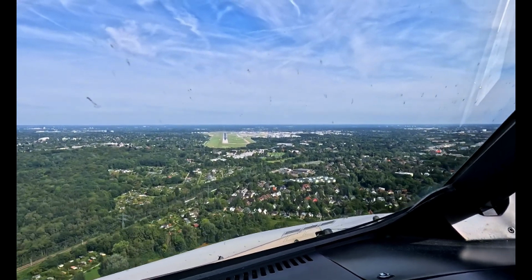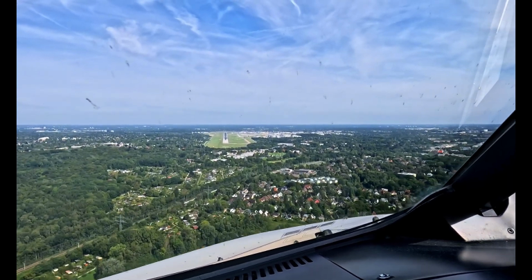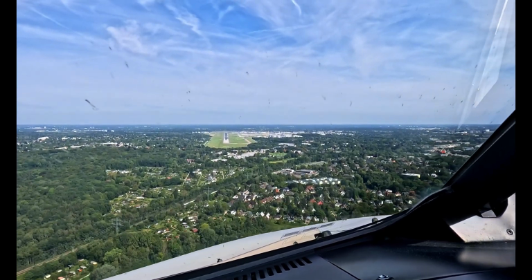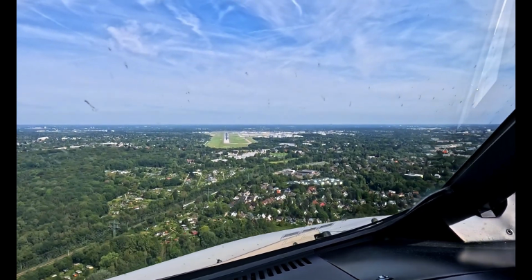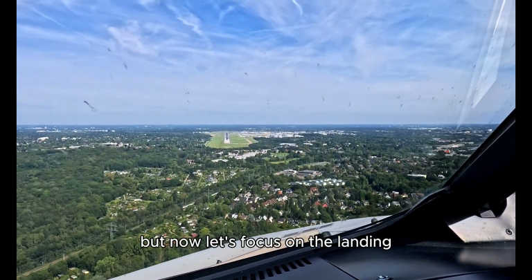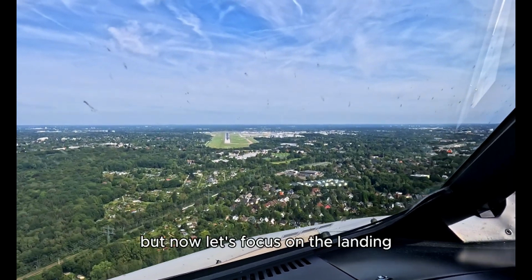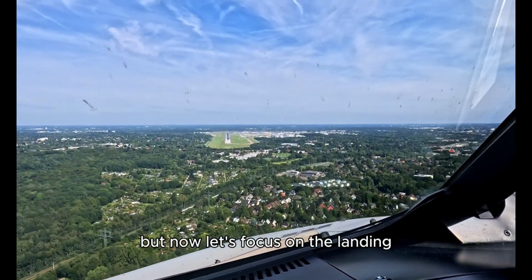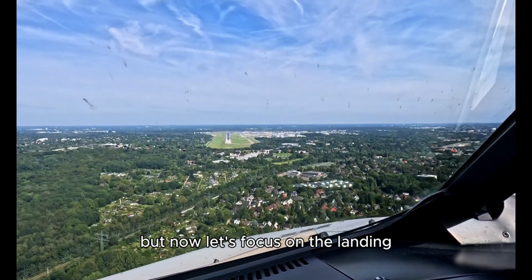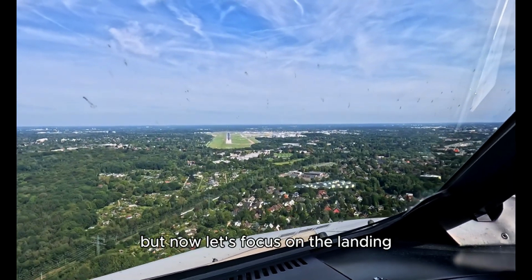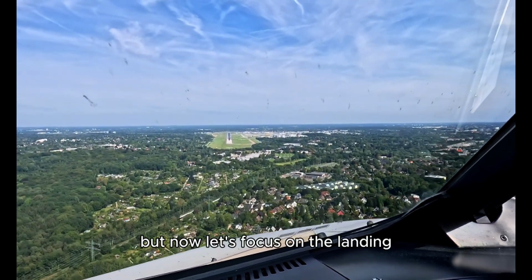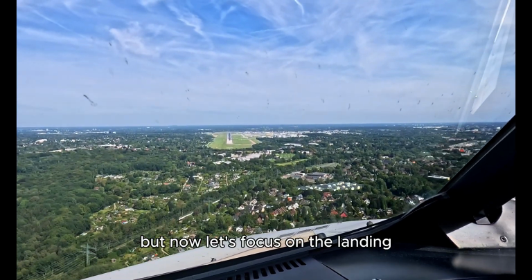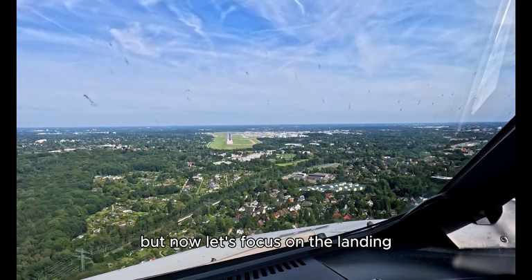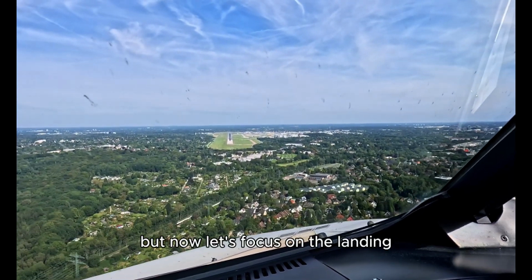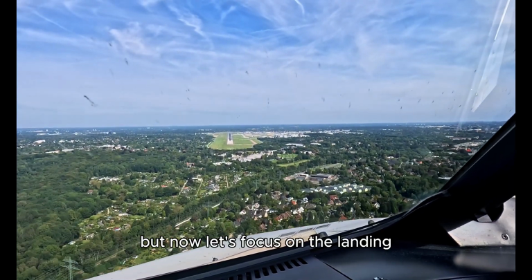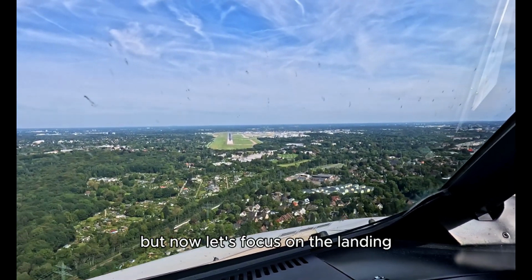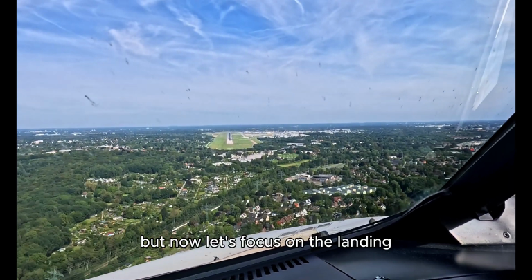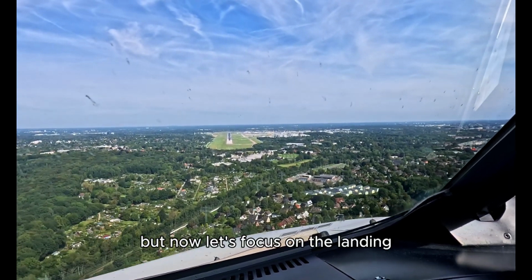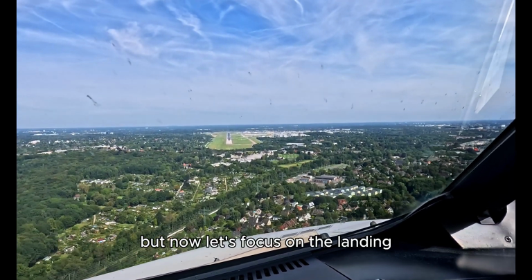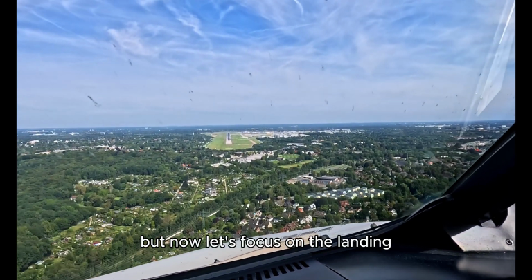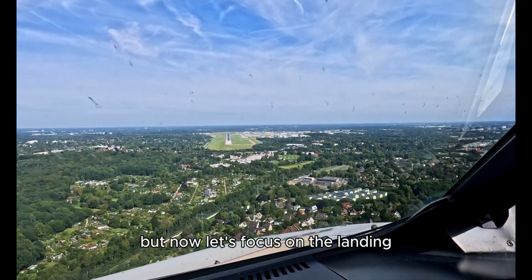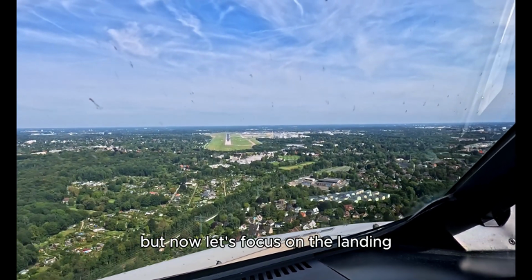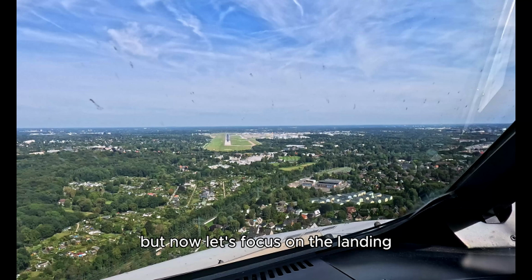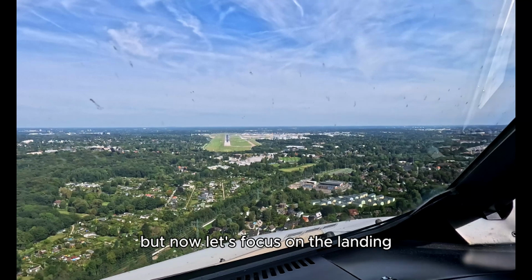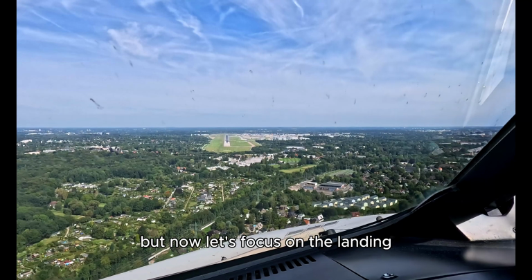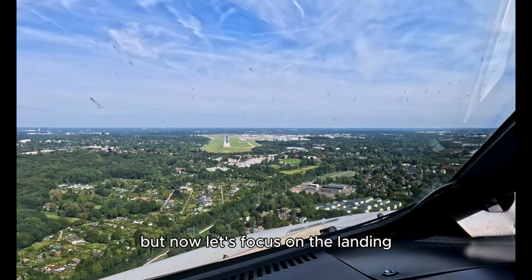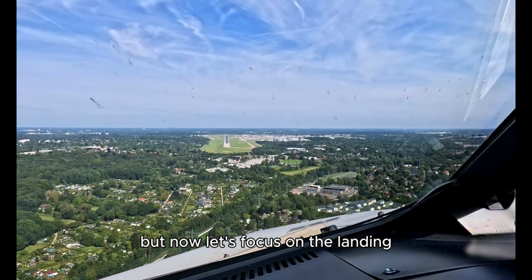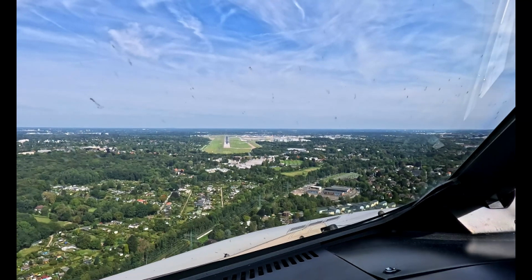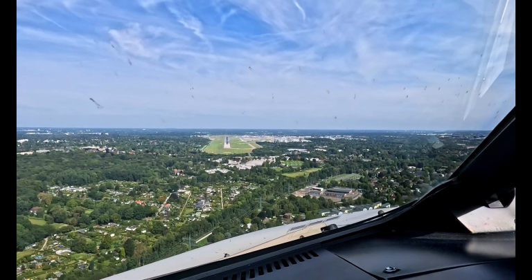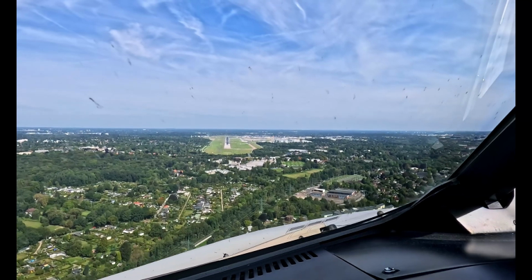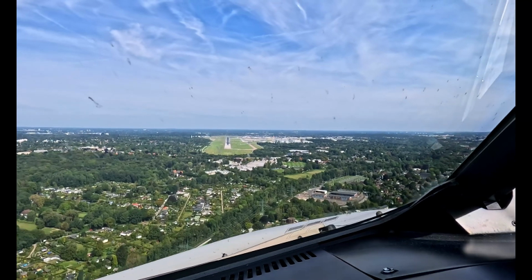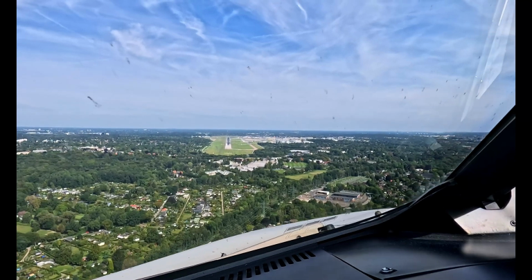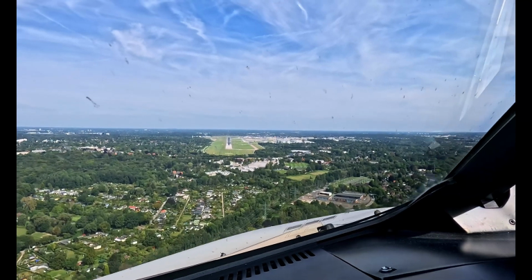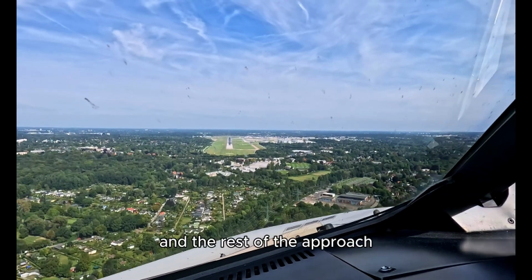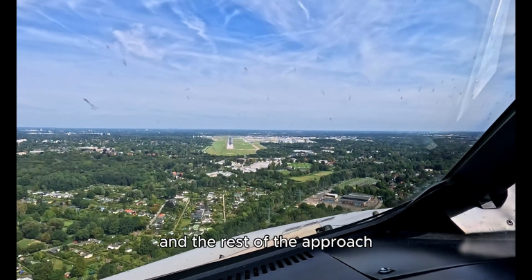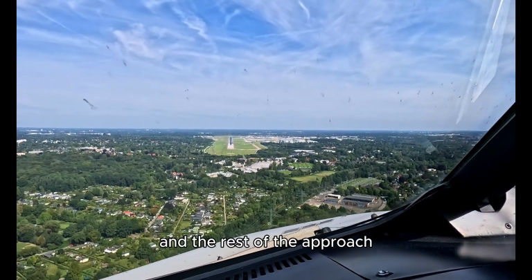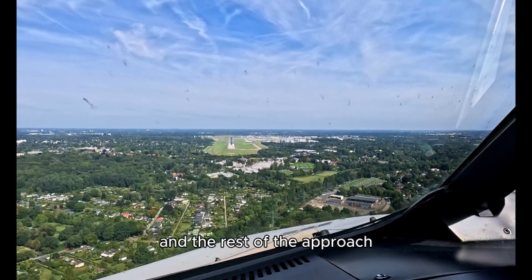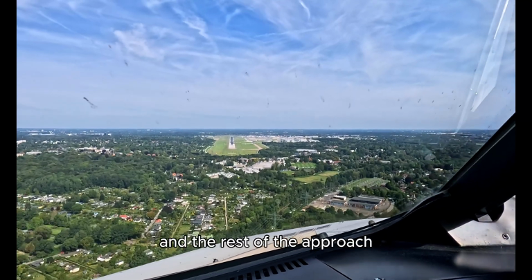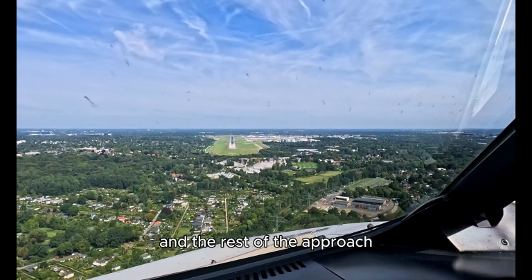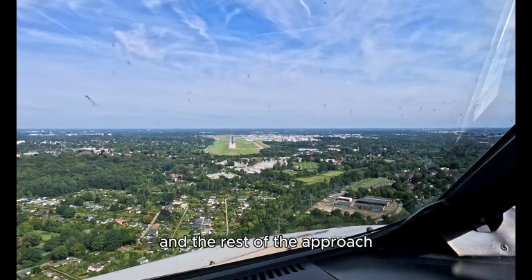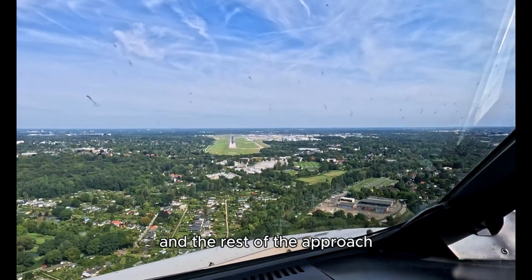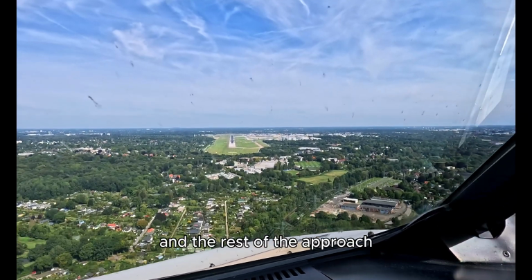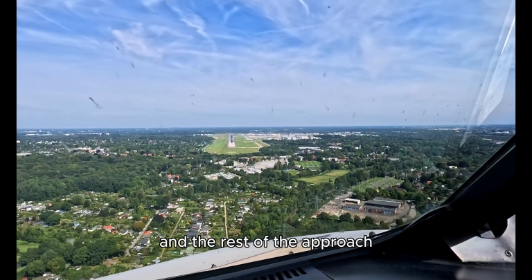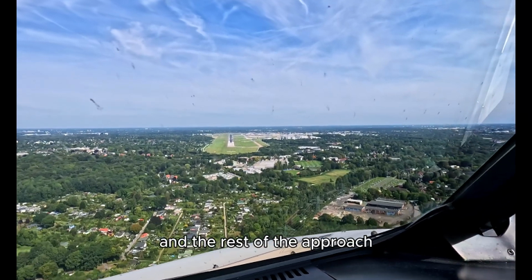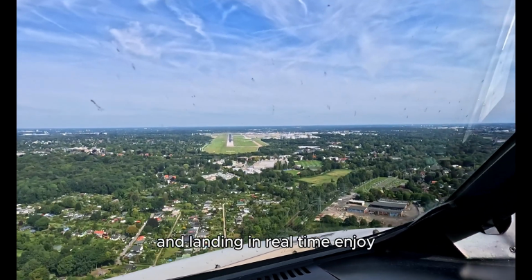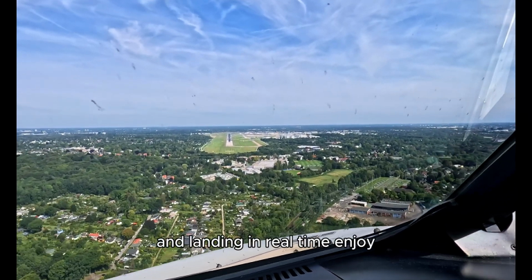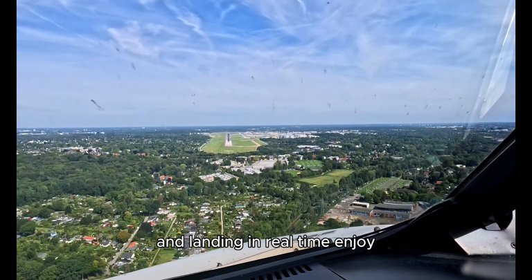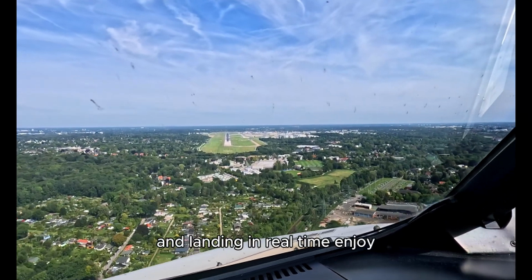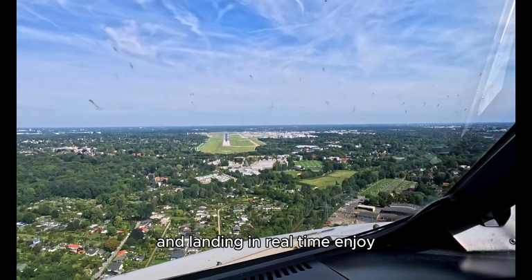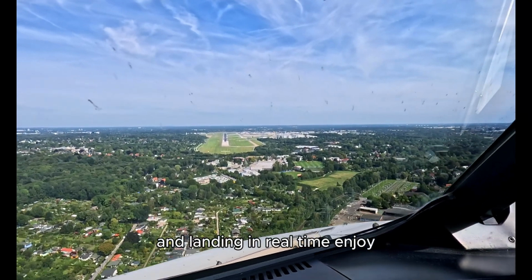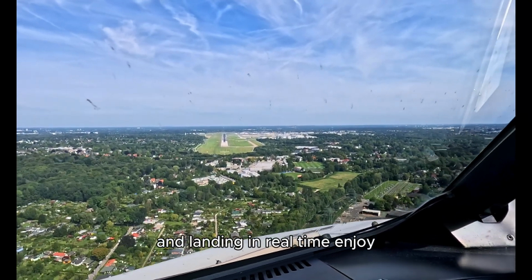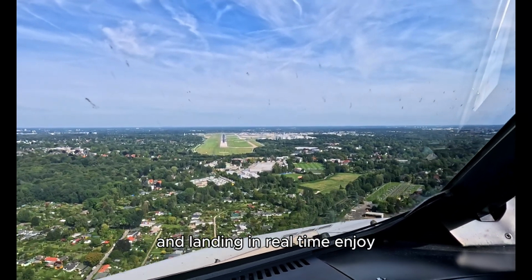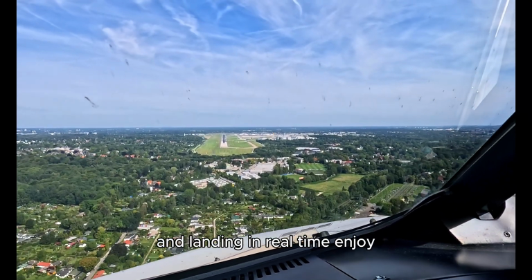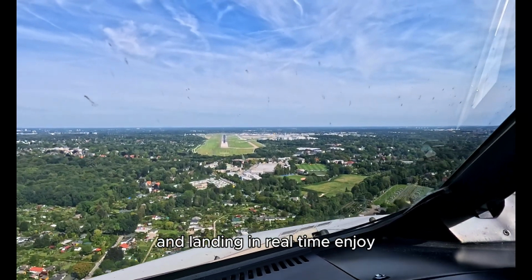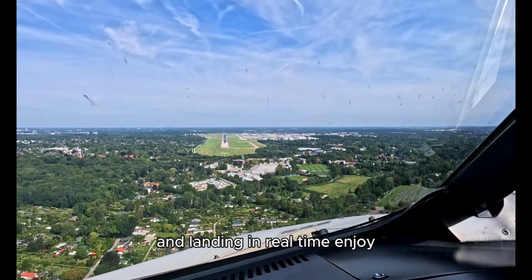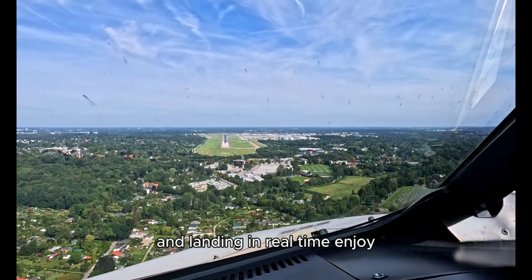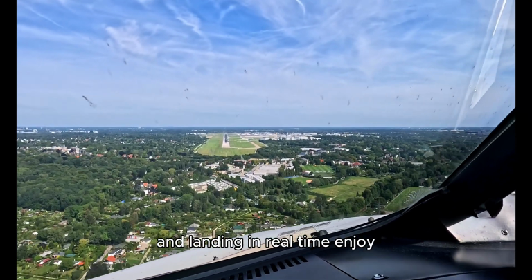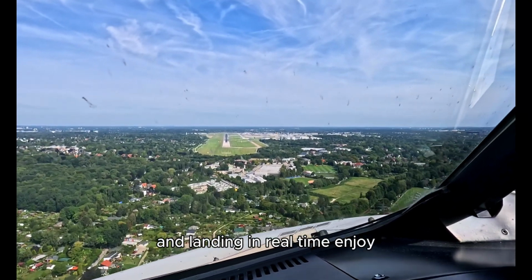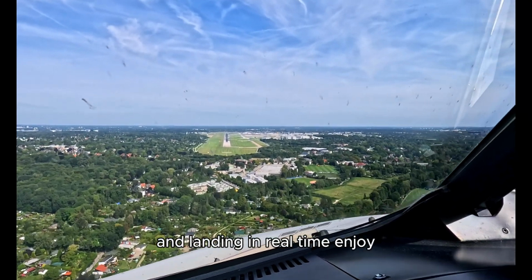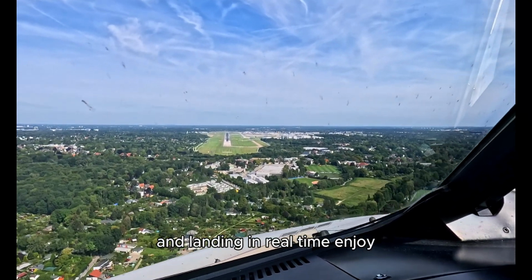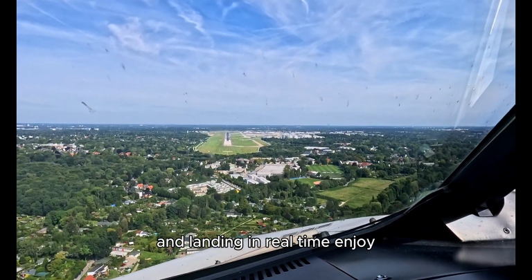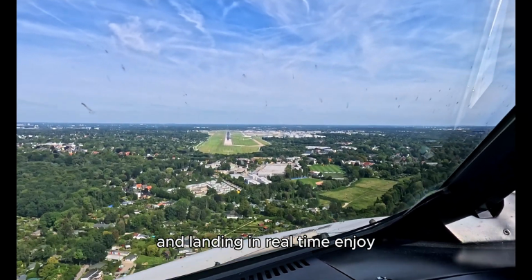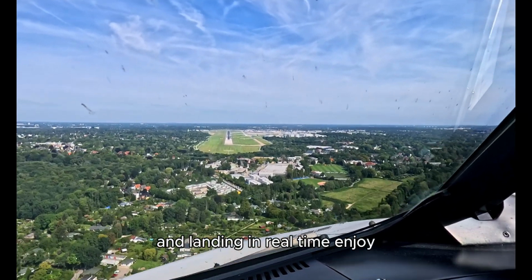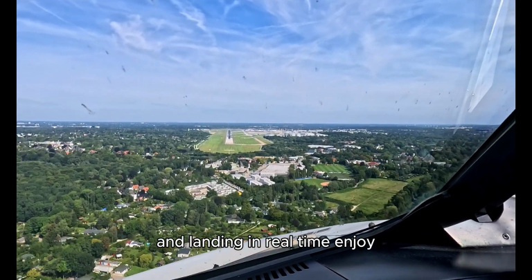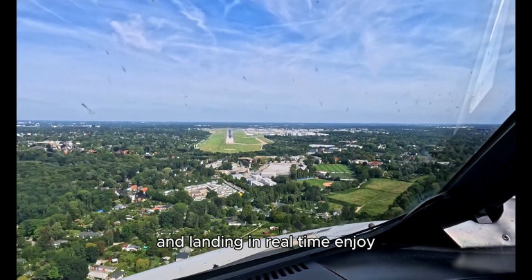But now let's focus on the landing and the rest of the approach and landing in real time. Enjoy!